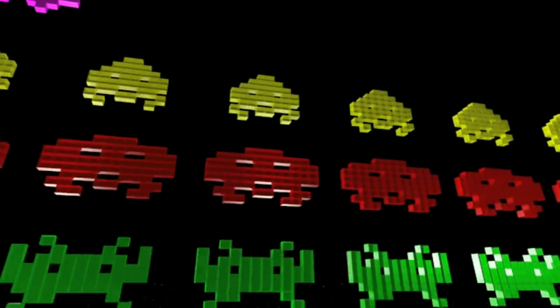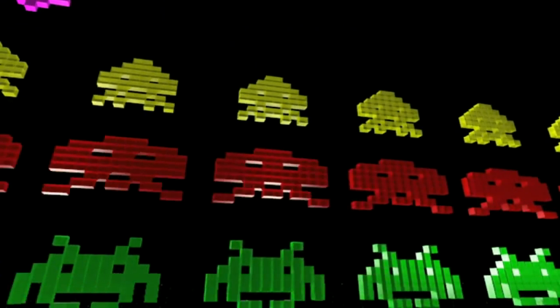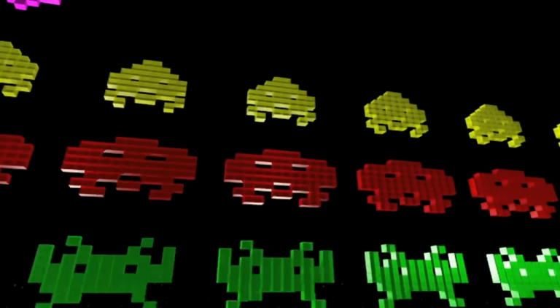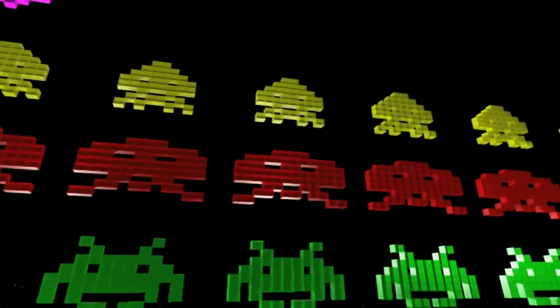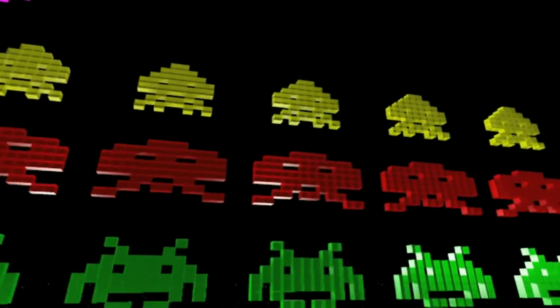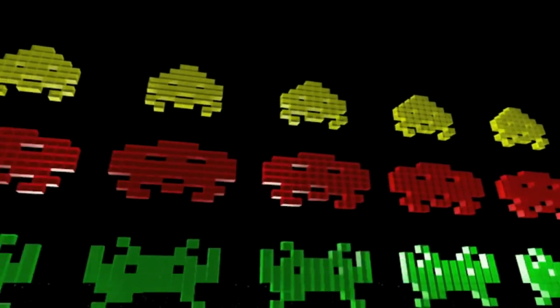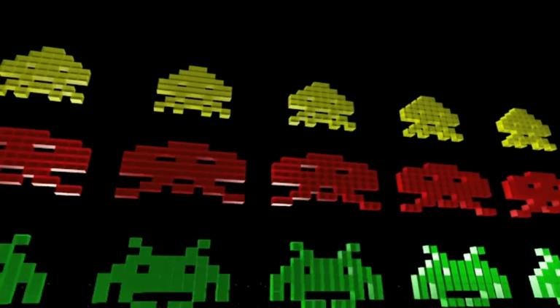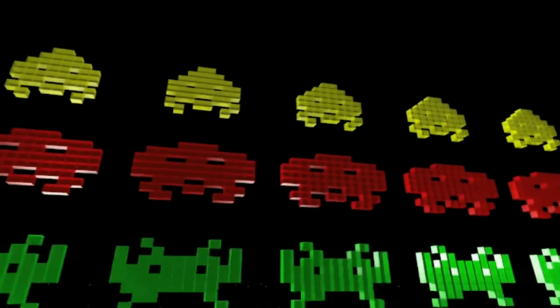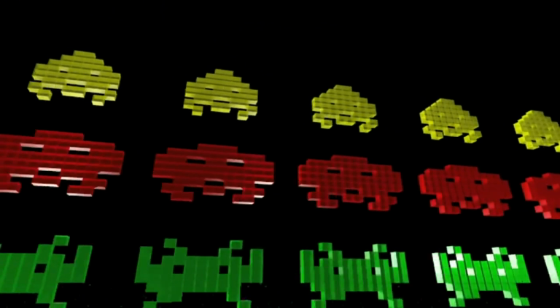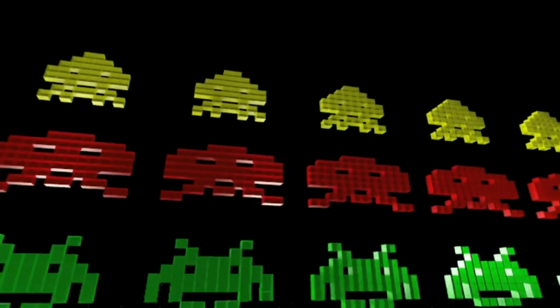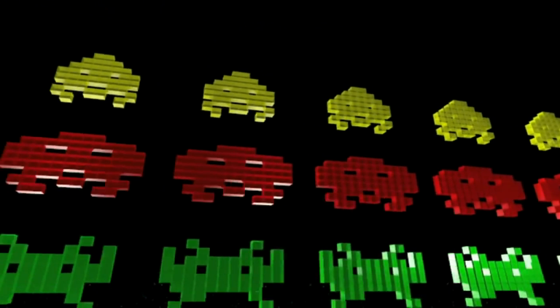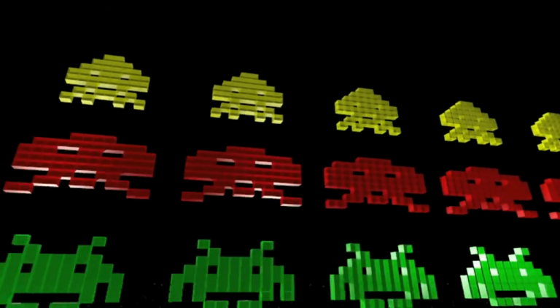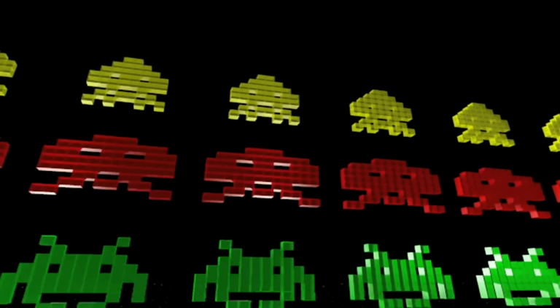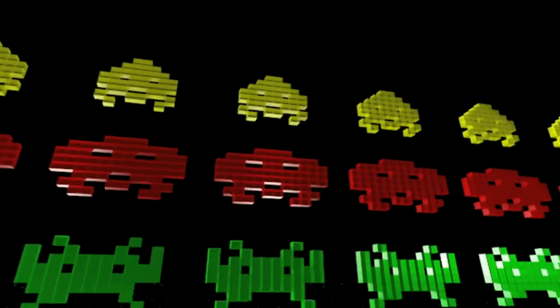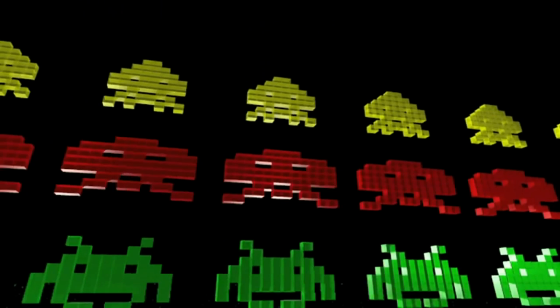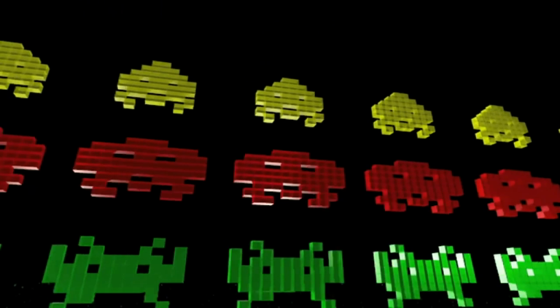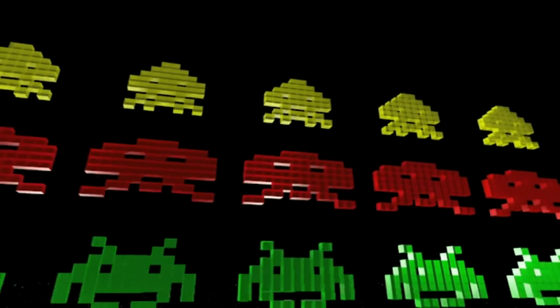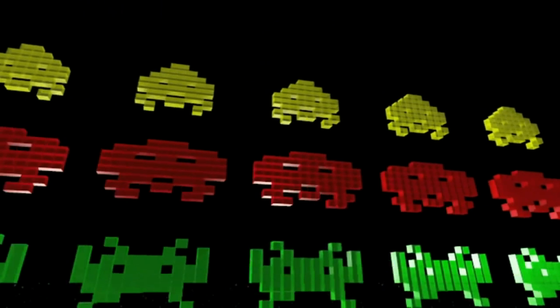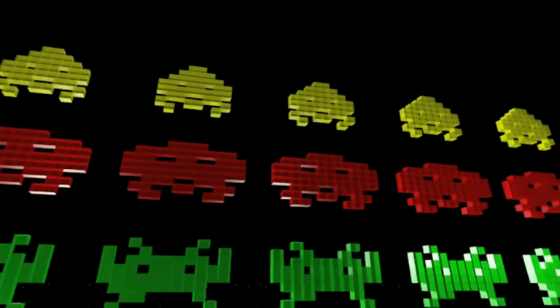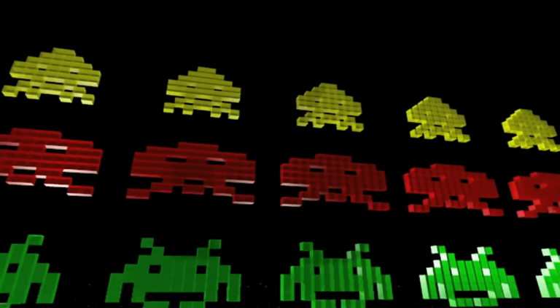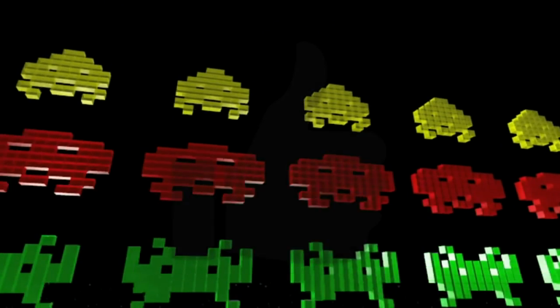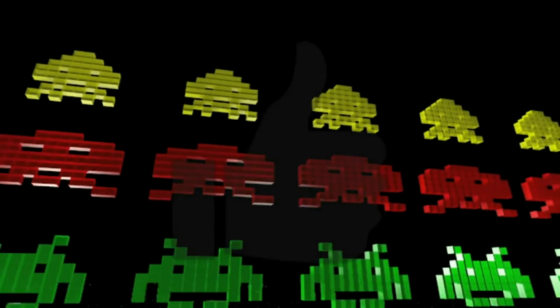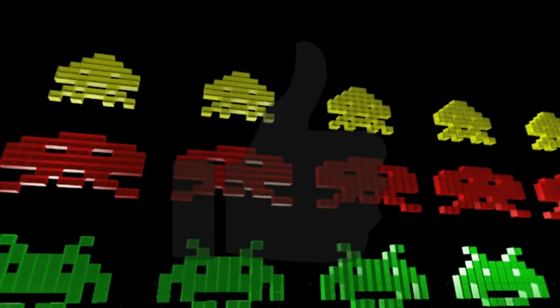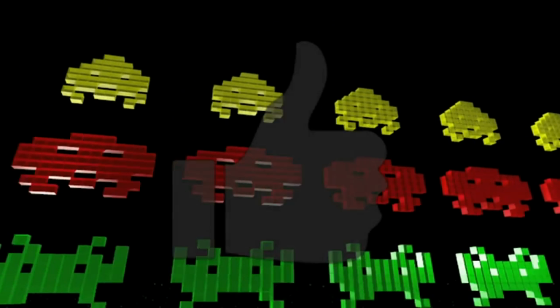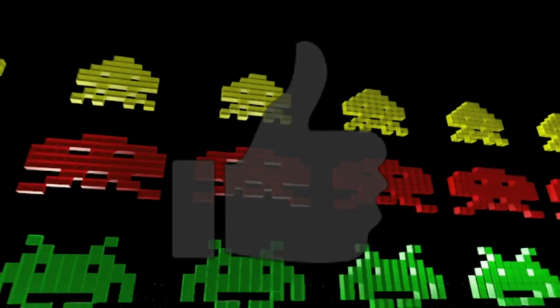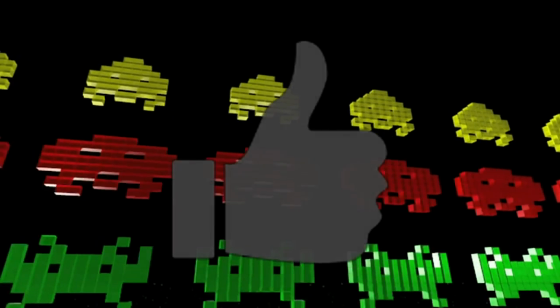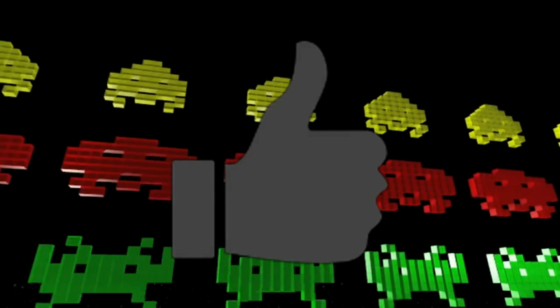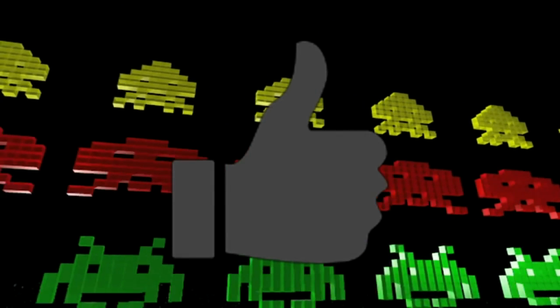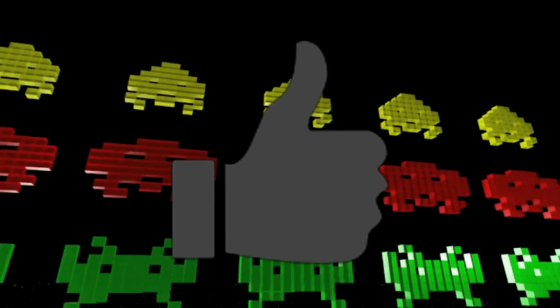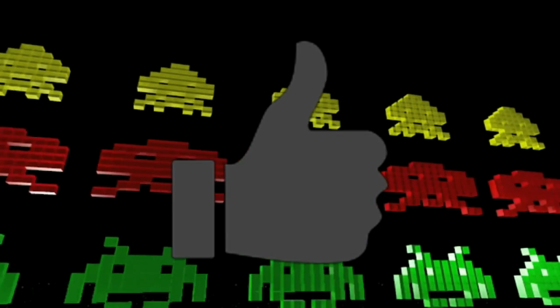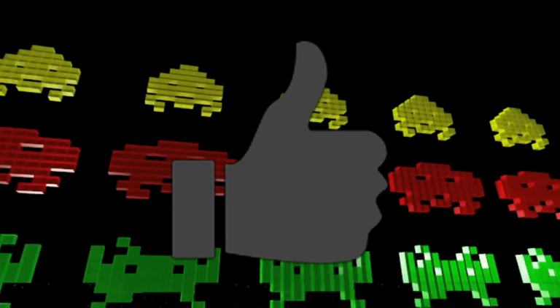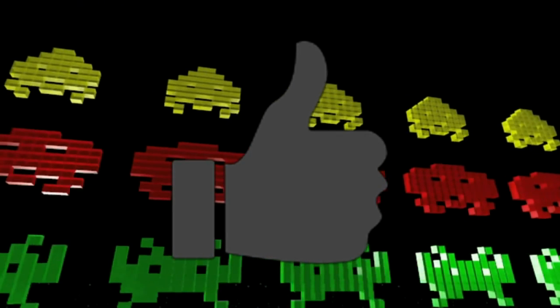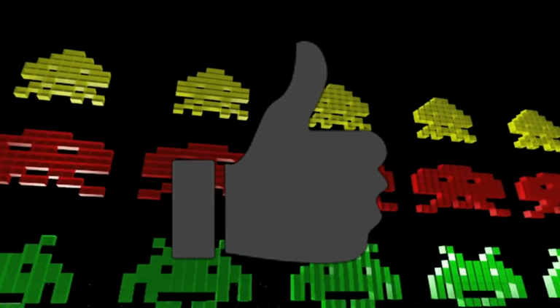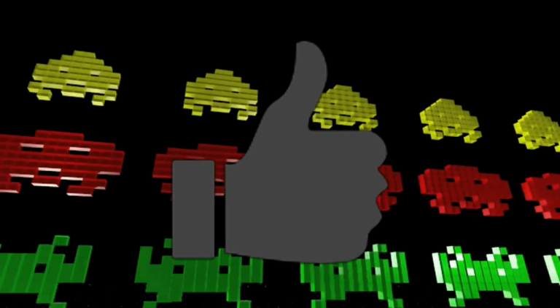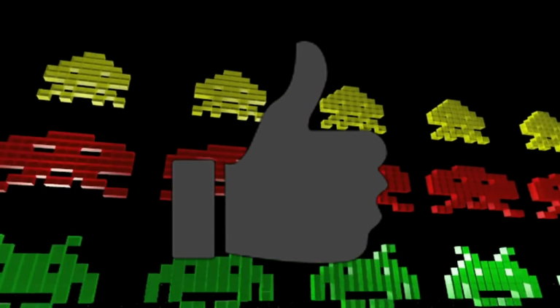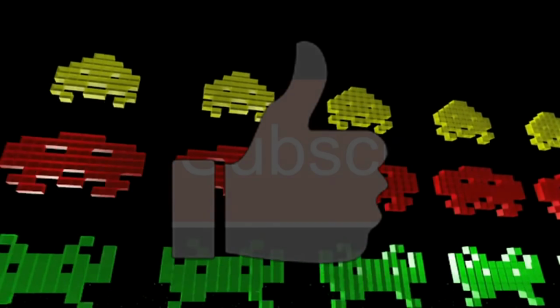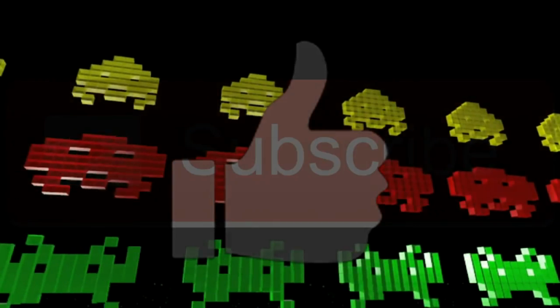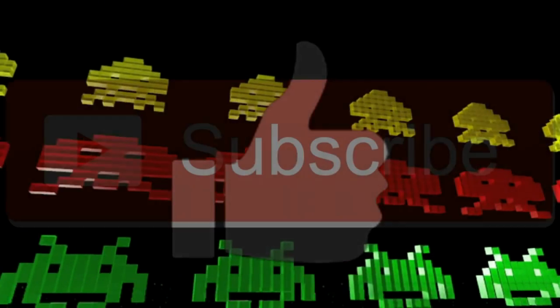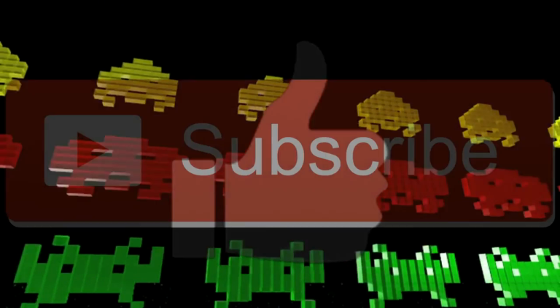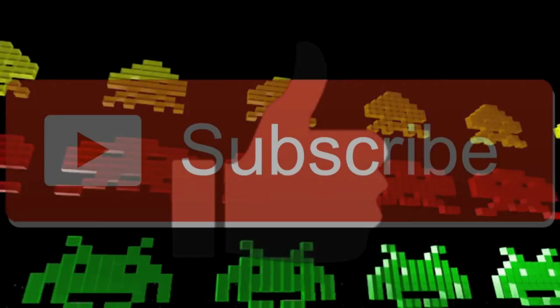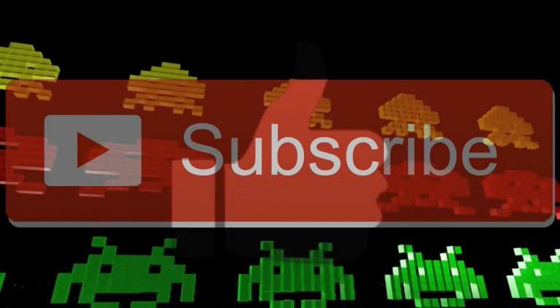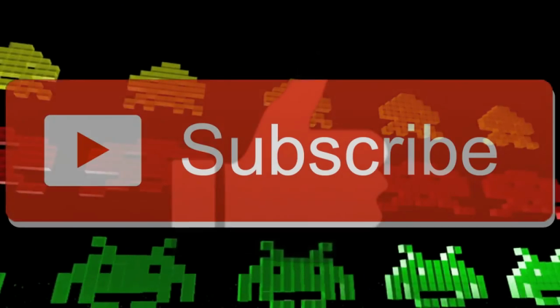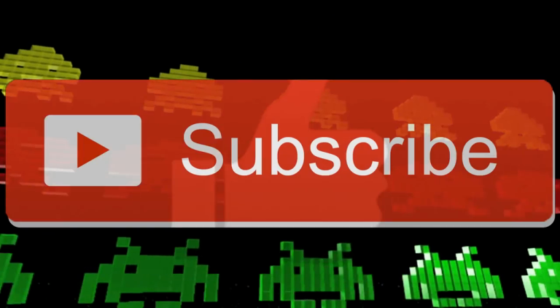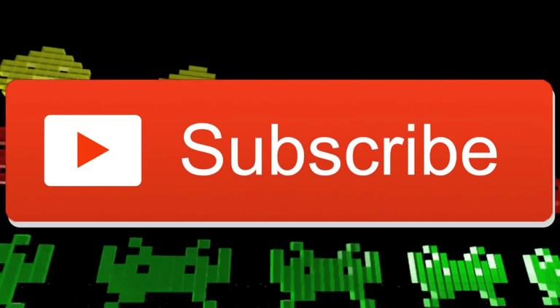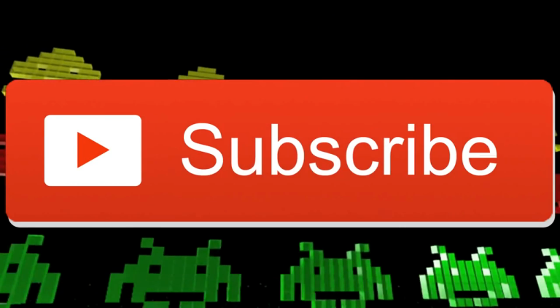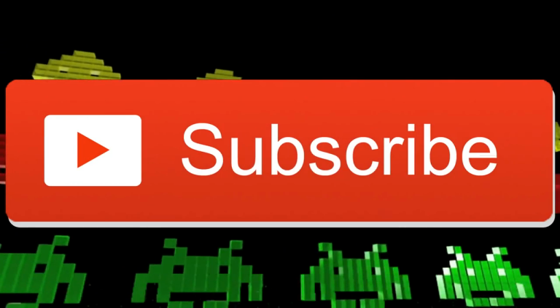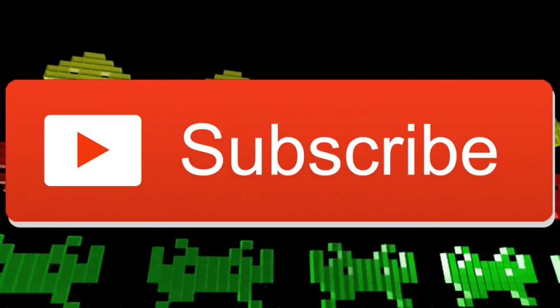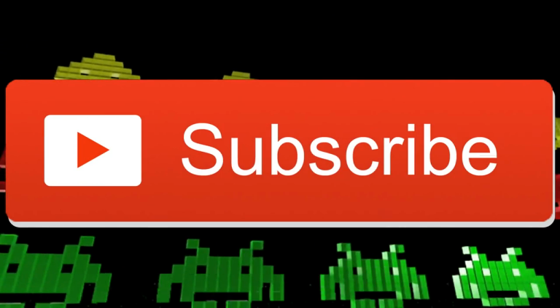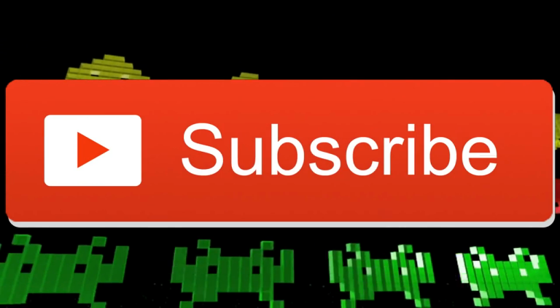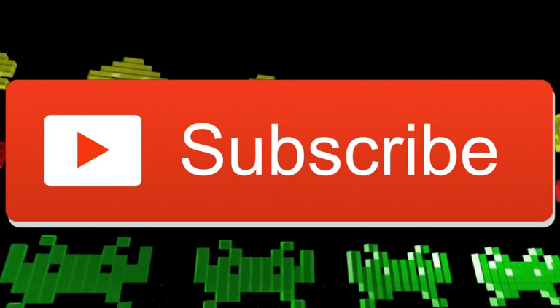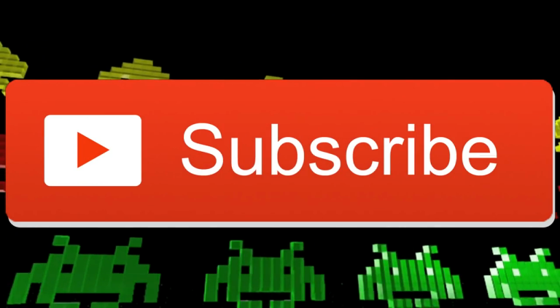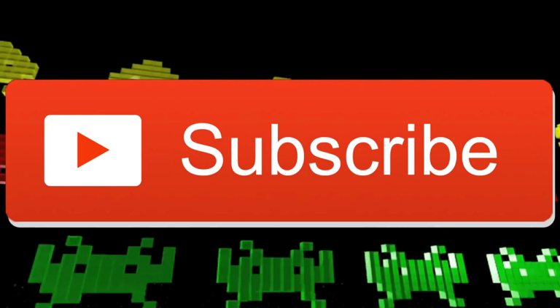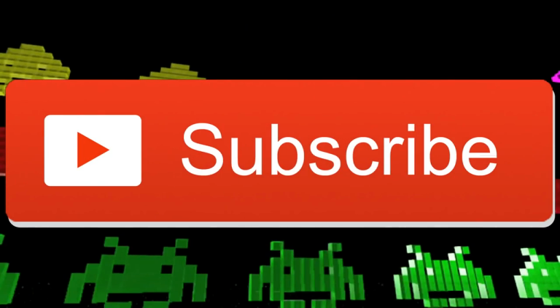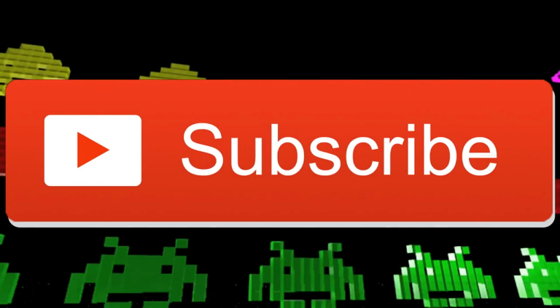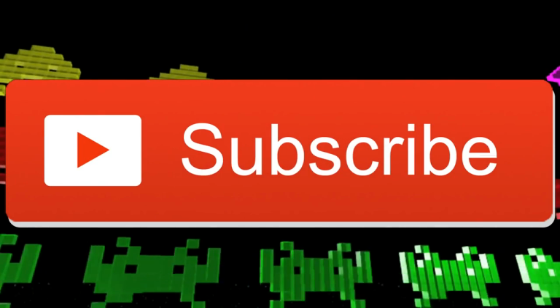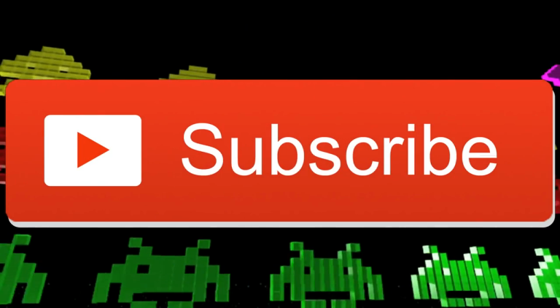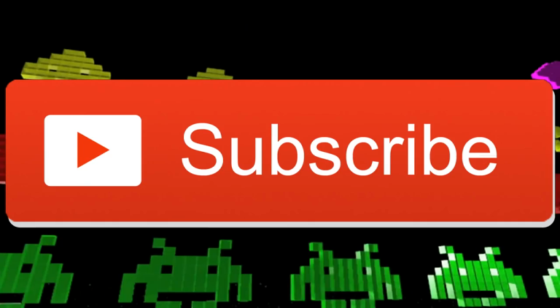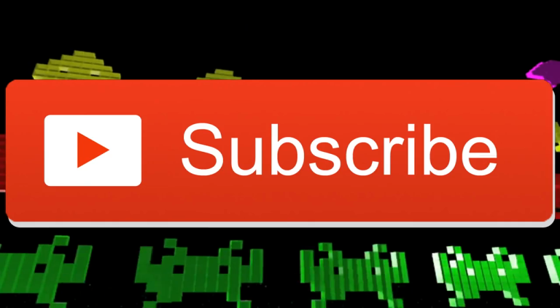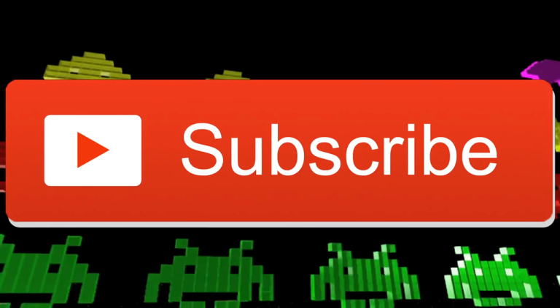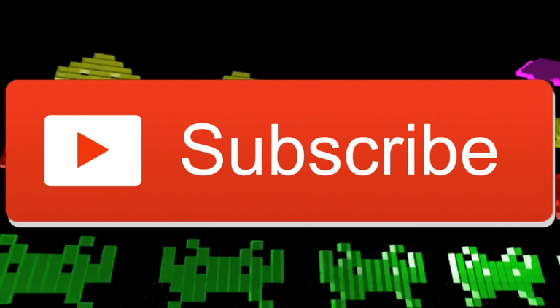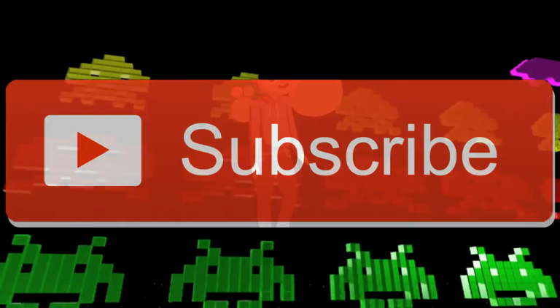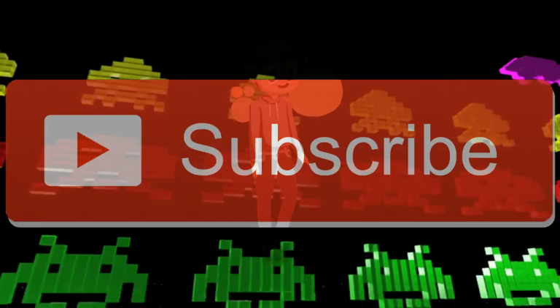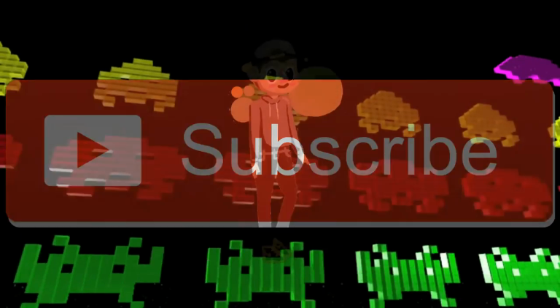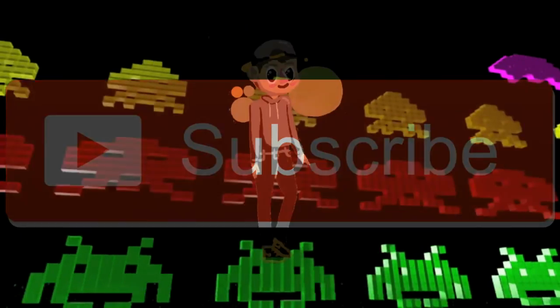If you liked this history lesson today, make sure you smack that like button, and please hit that subscribe button if you want to see more history videos like this.